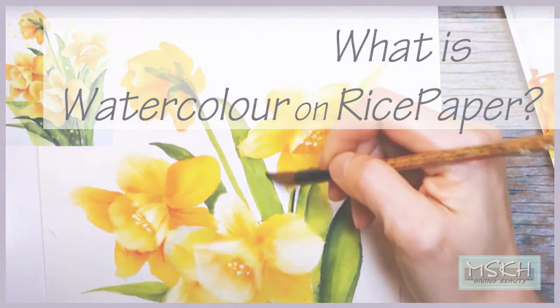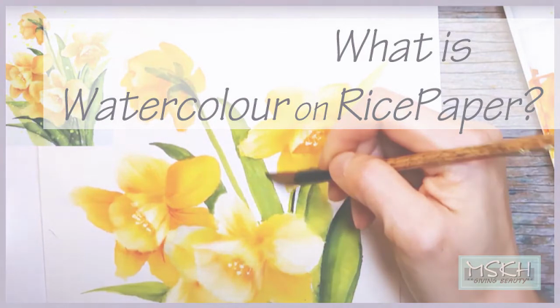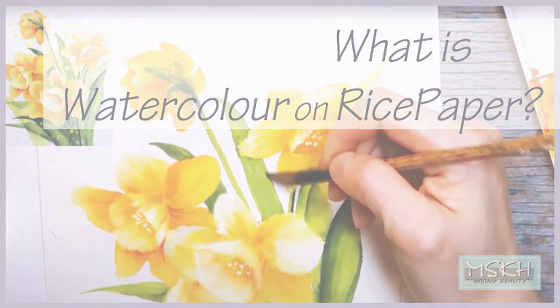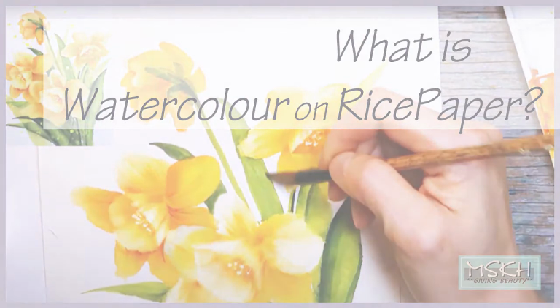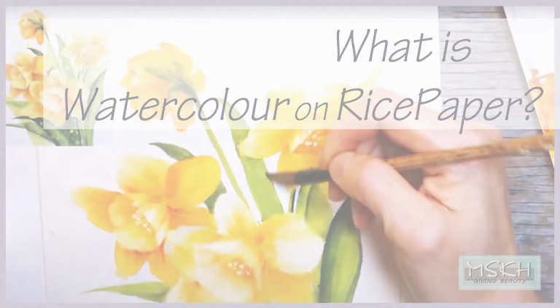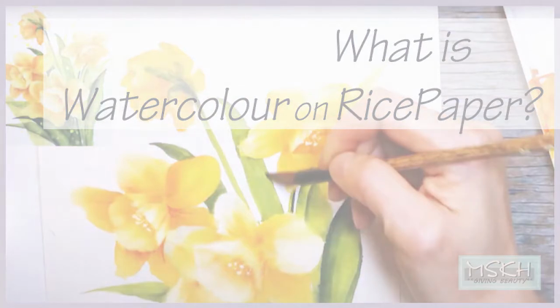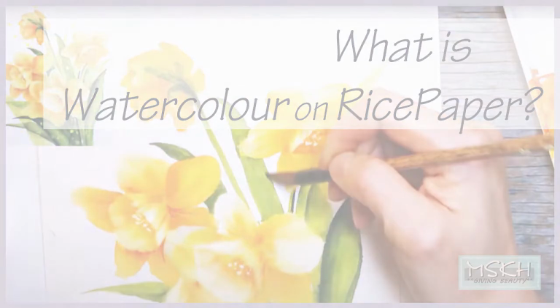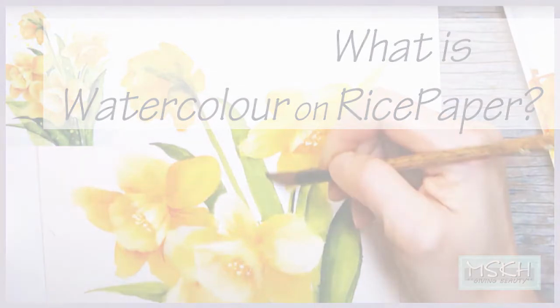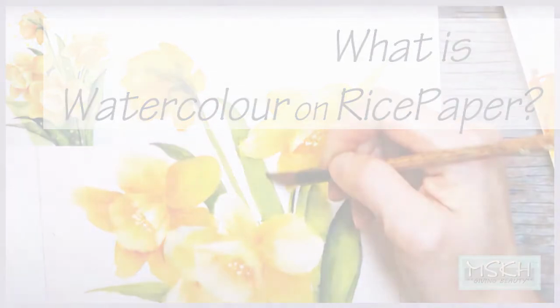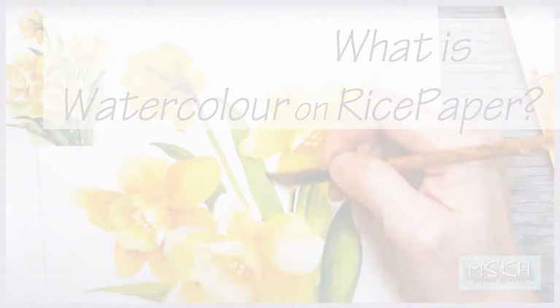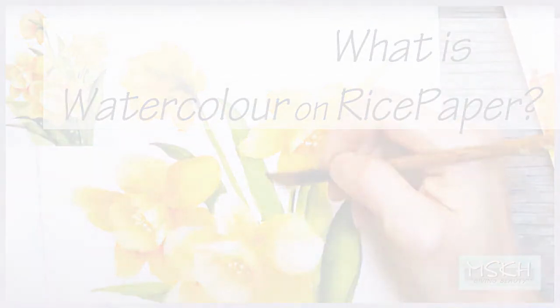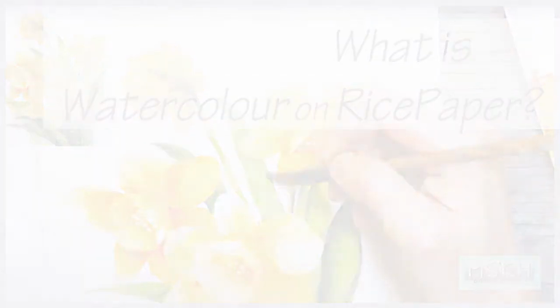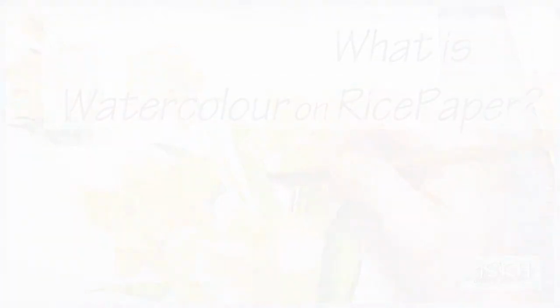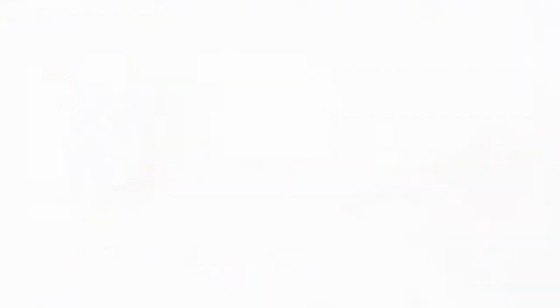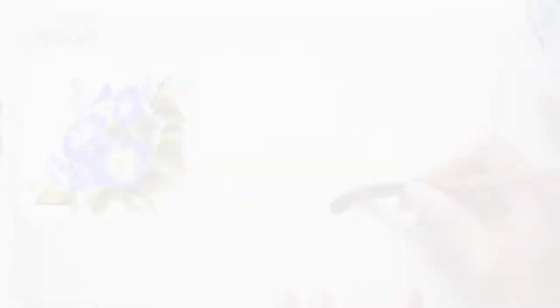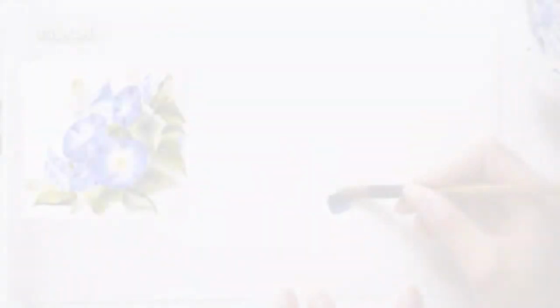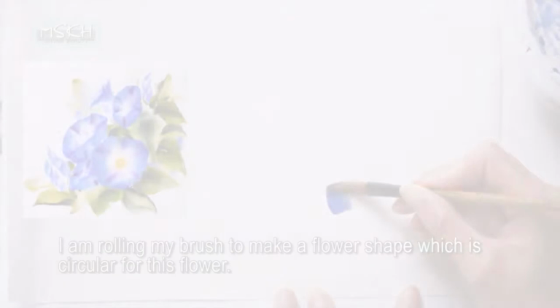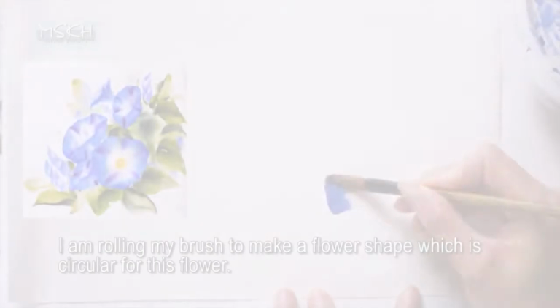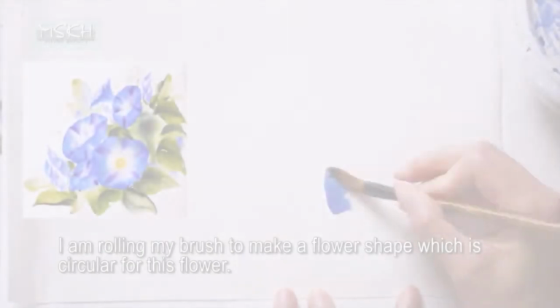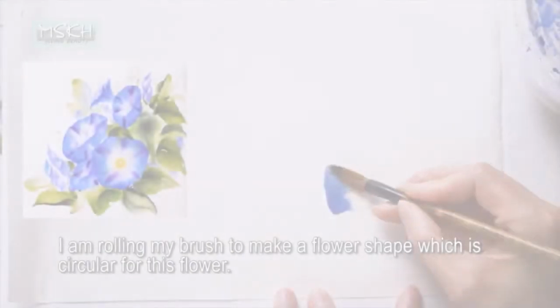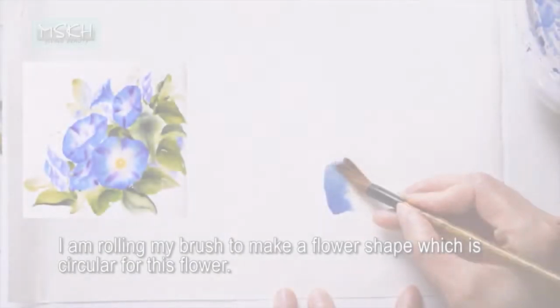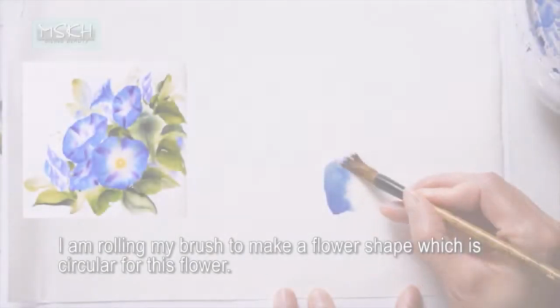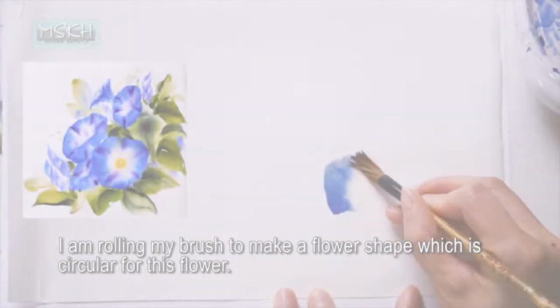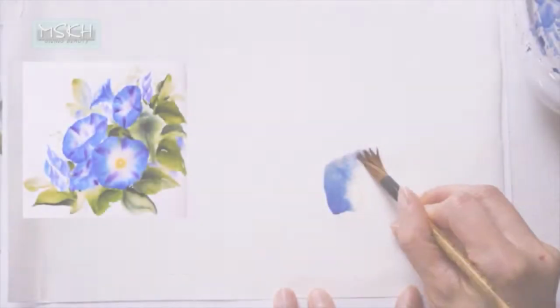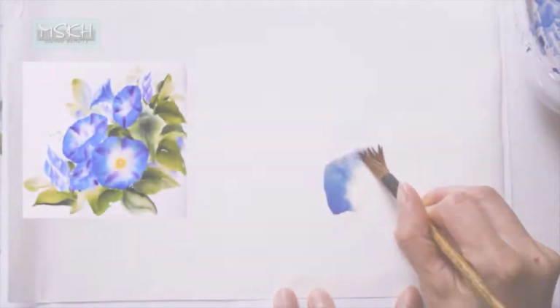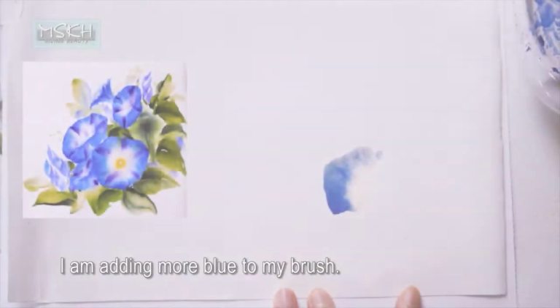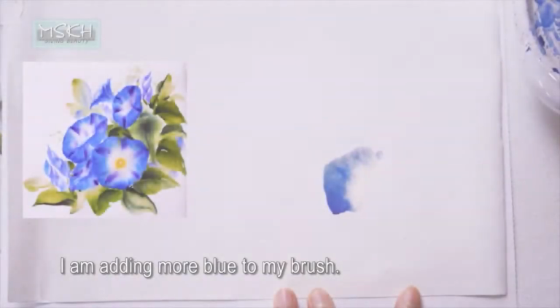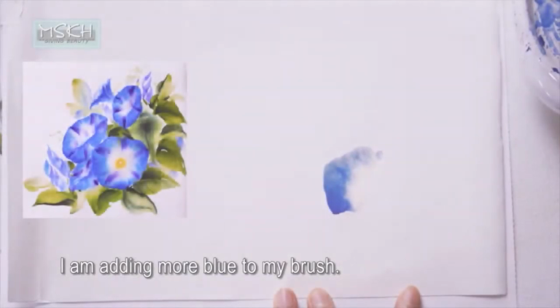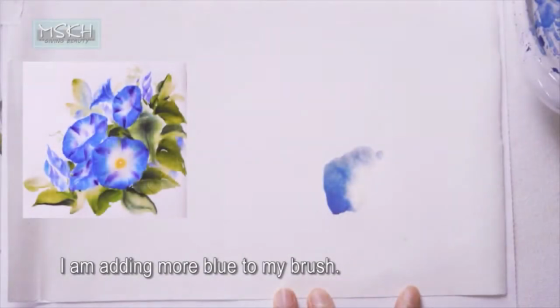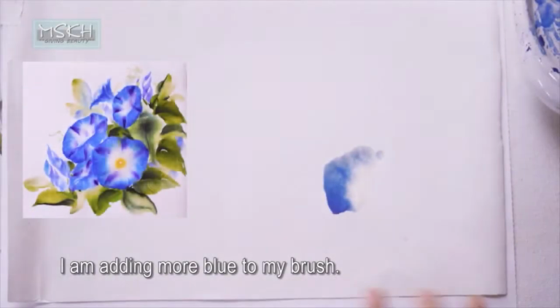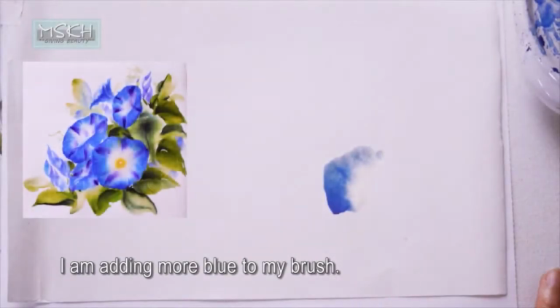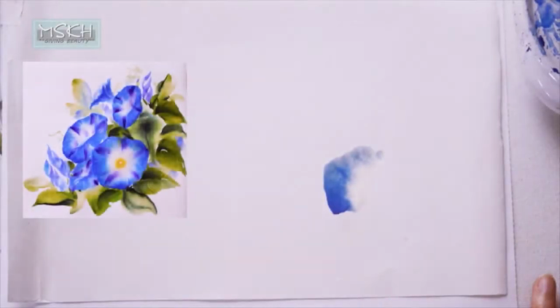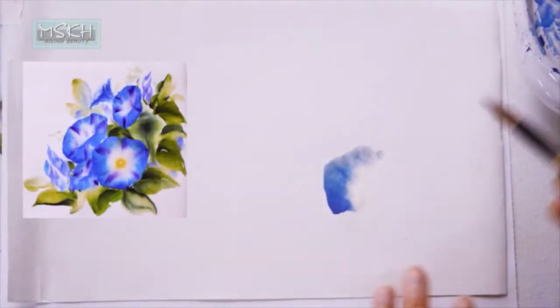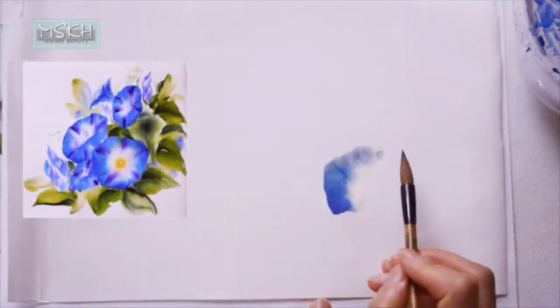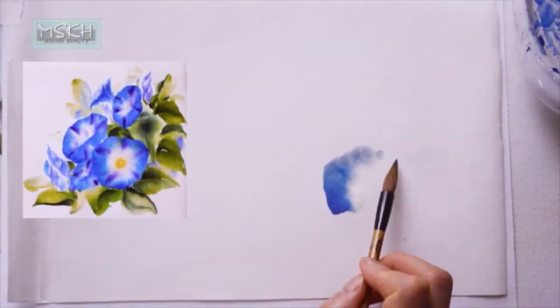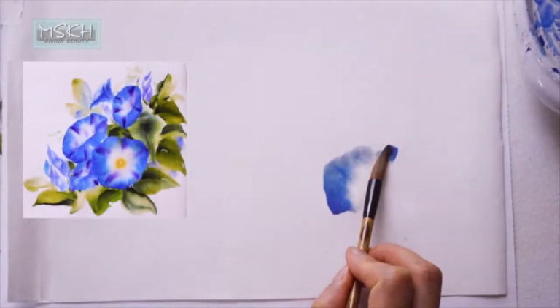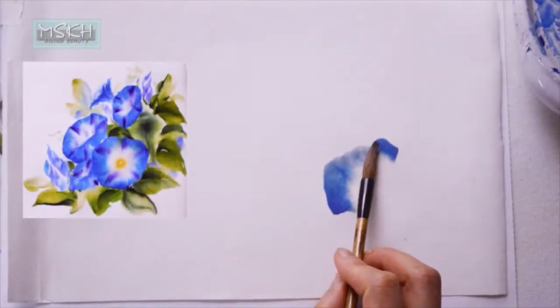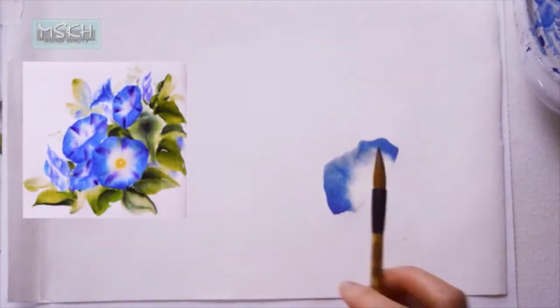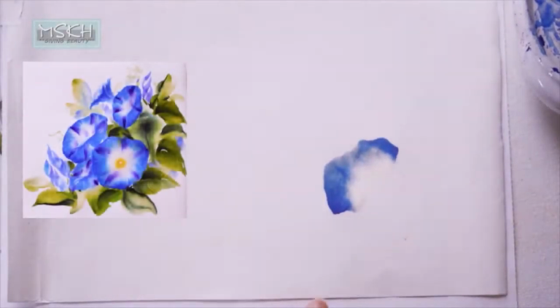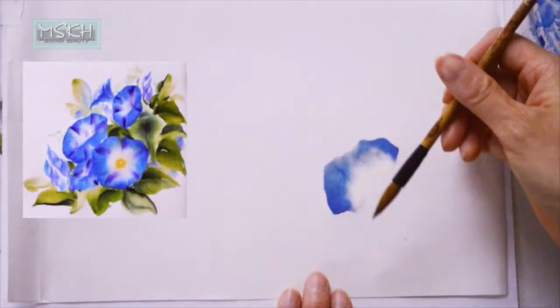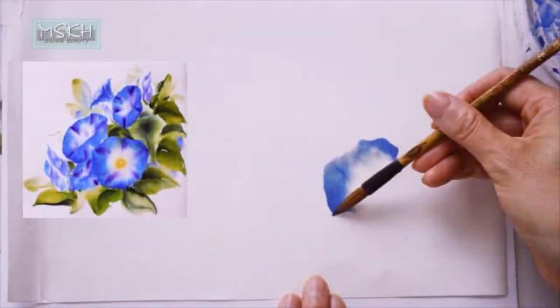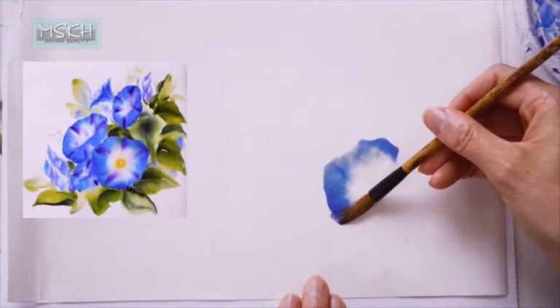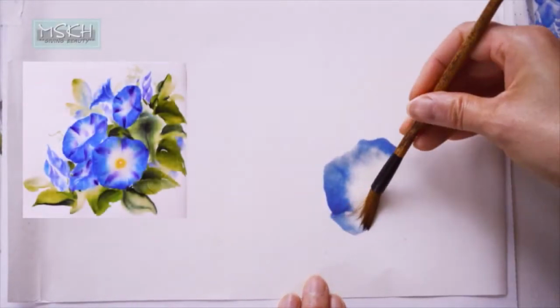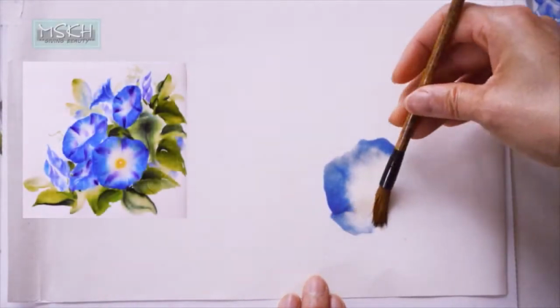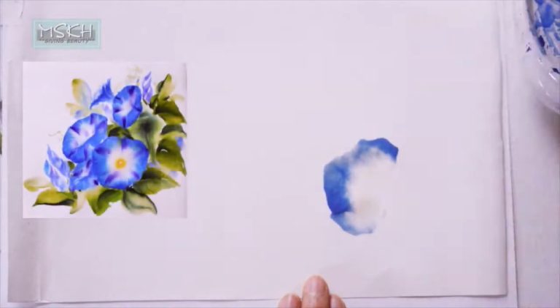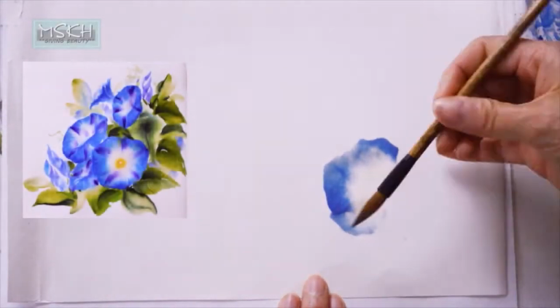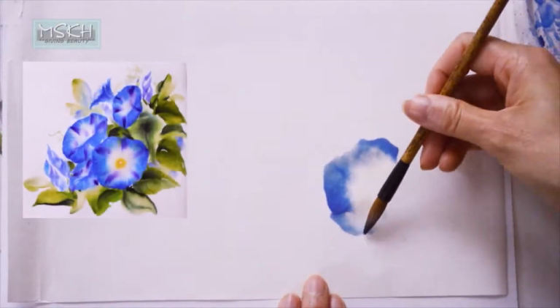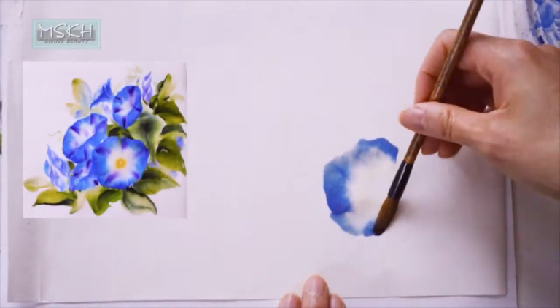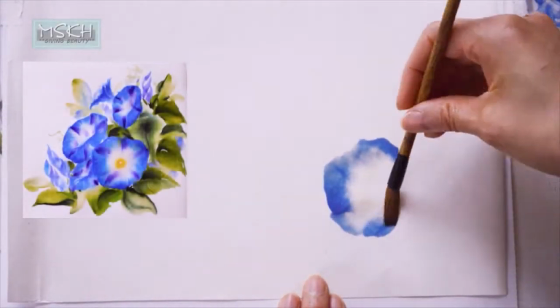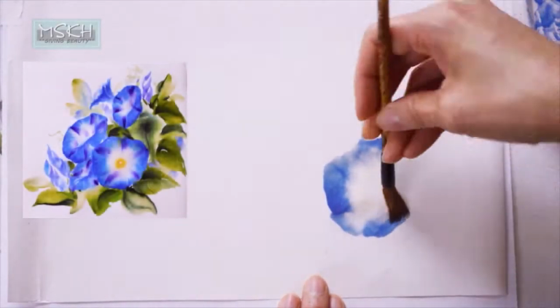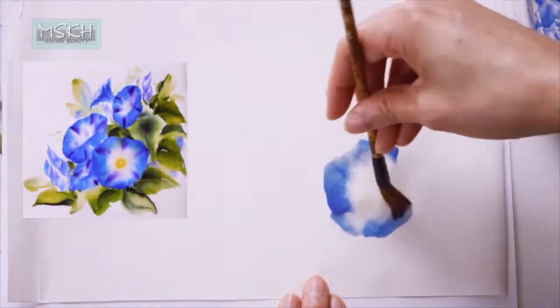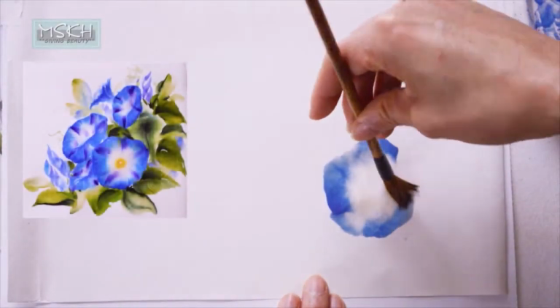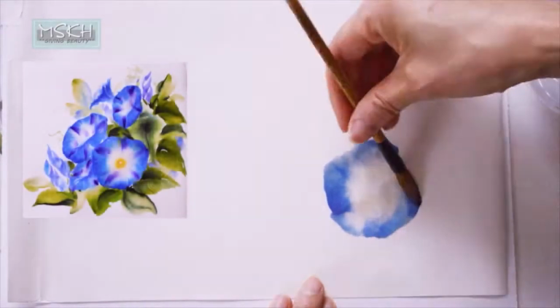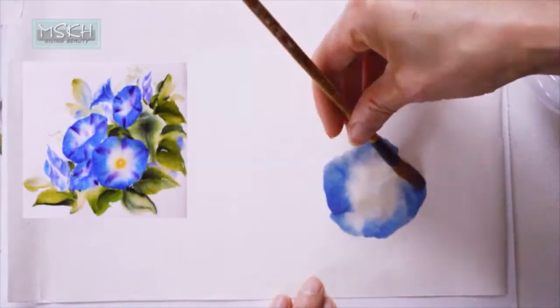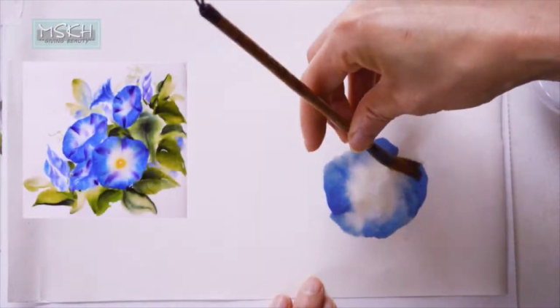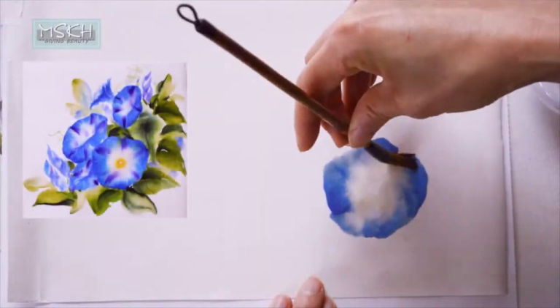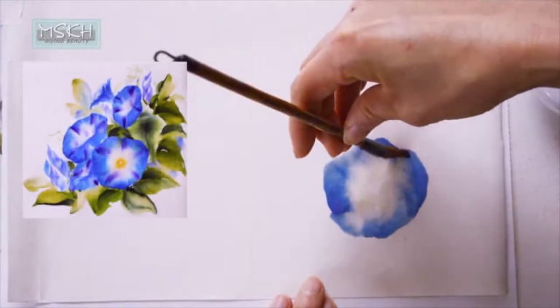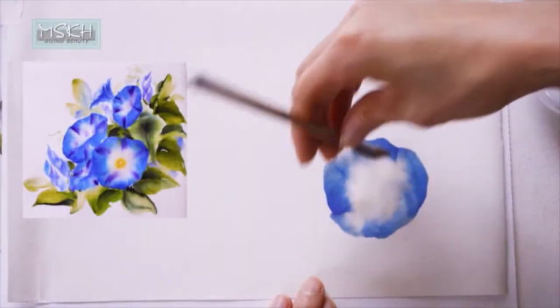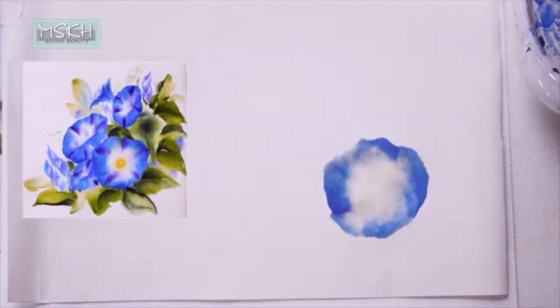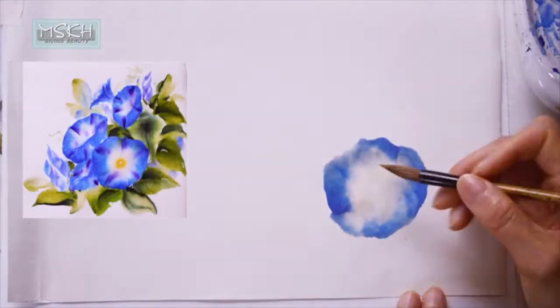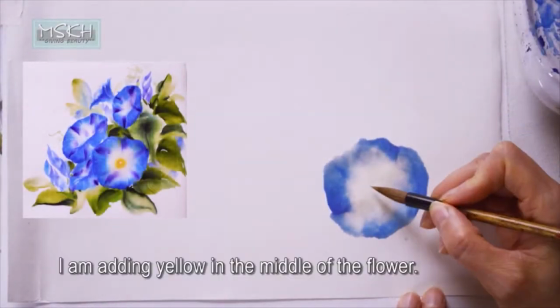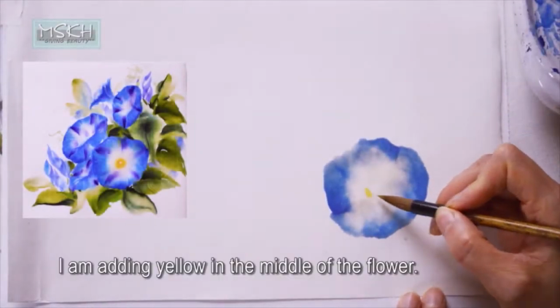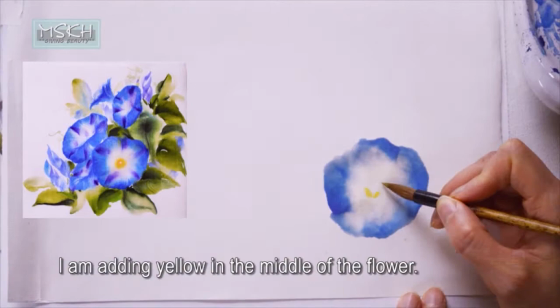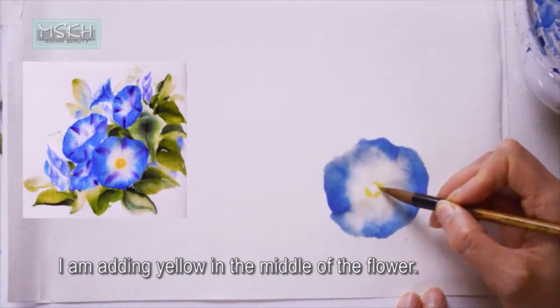Hello everyone, this is Misun Kim Hunter. Today I'd like to share some fun painting techniques with you guys.